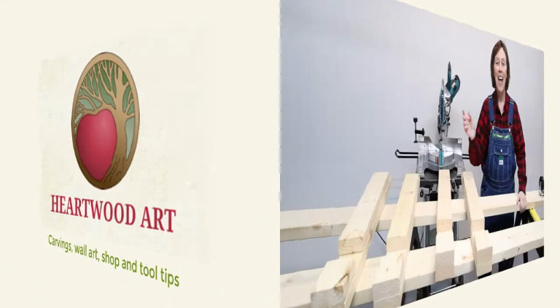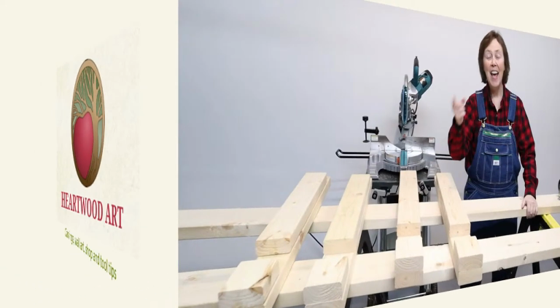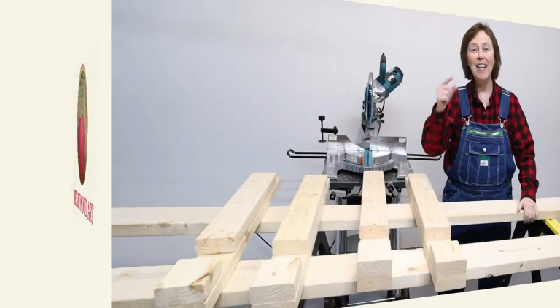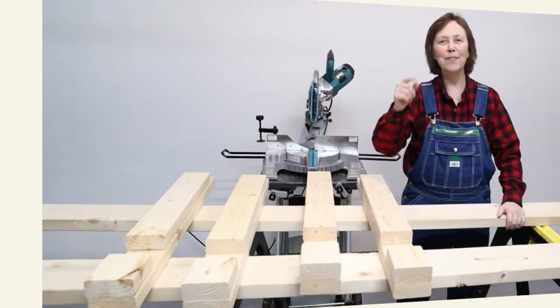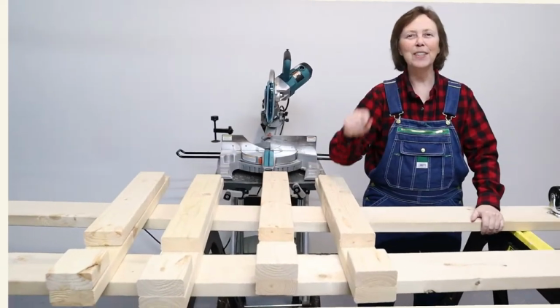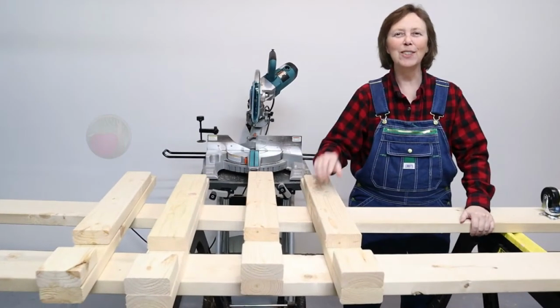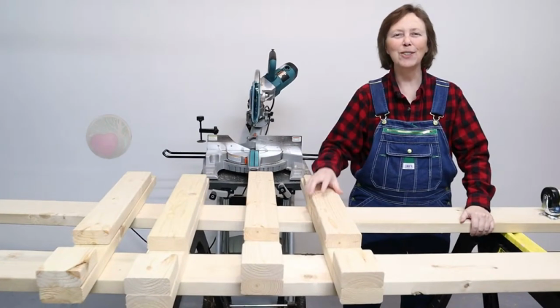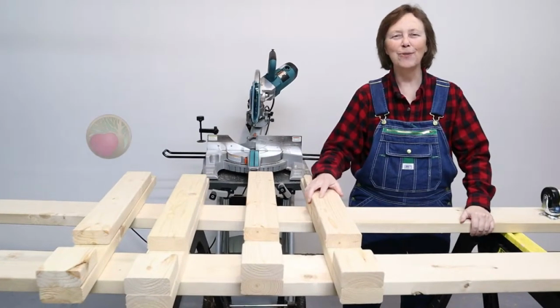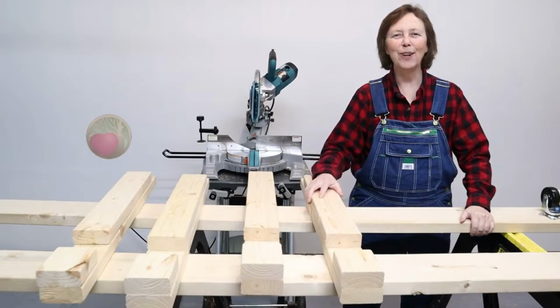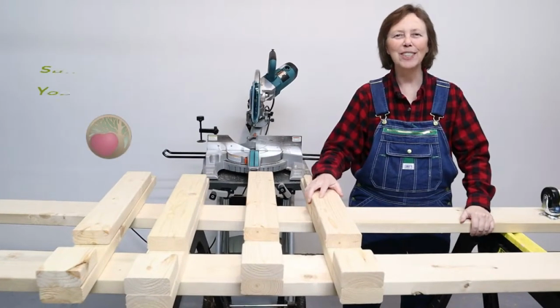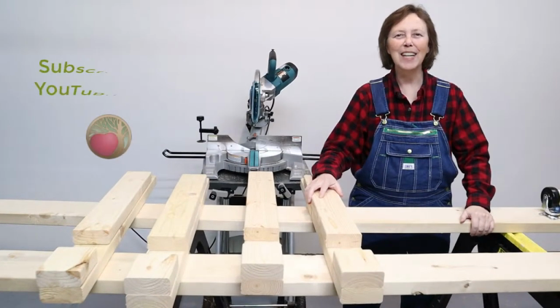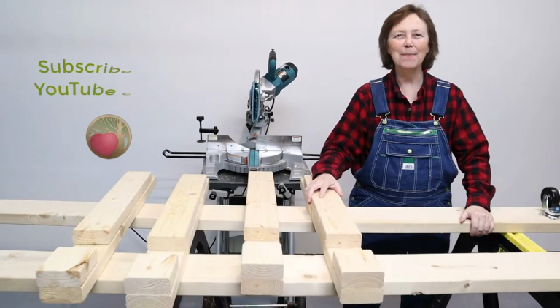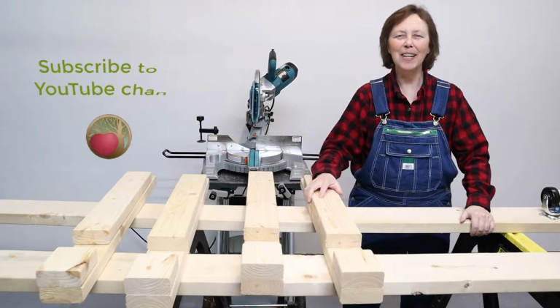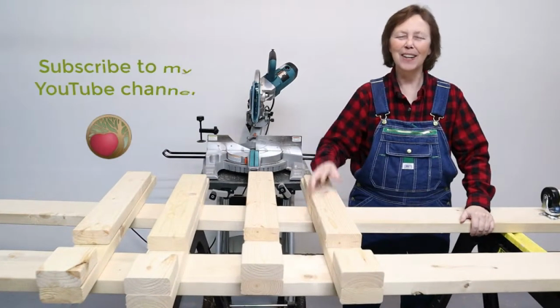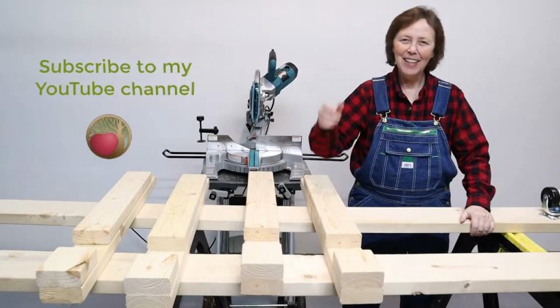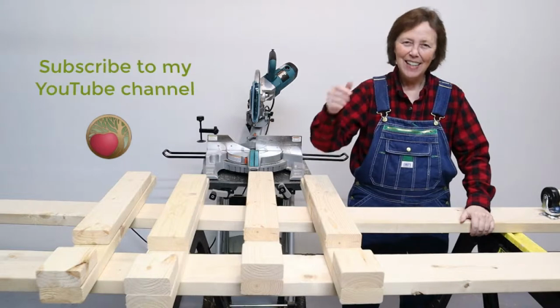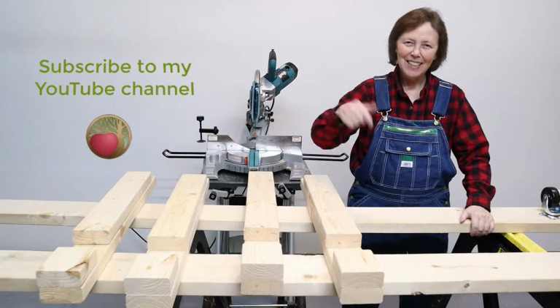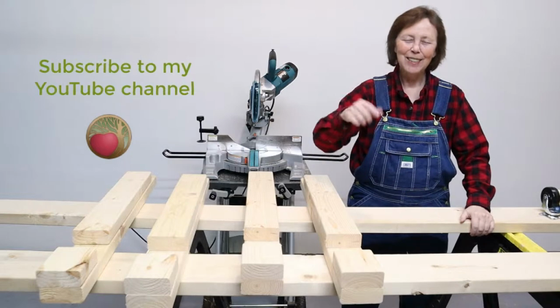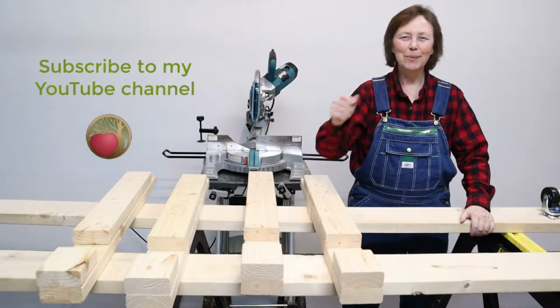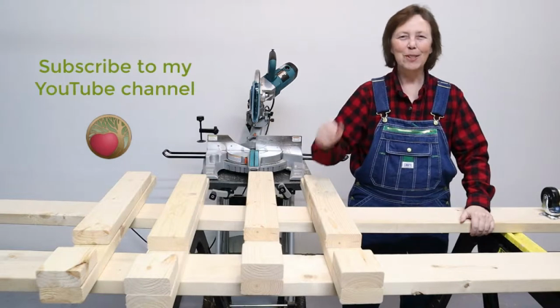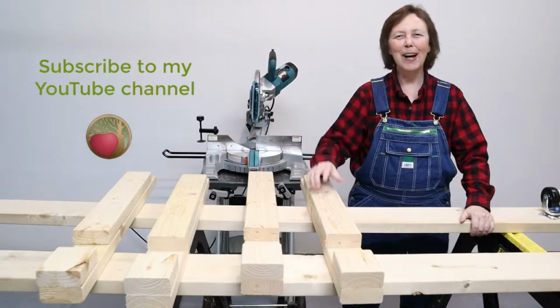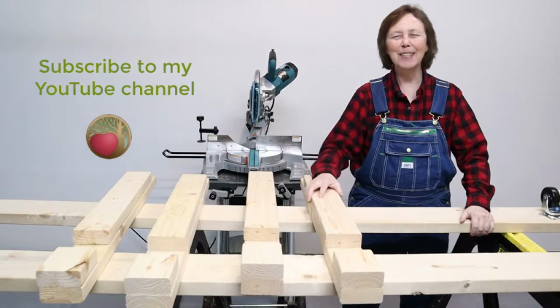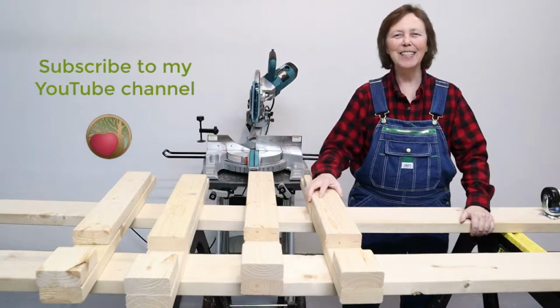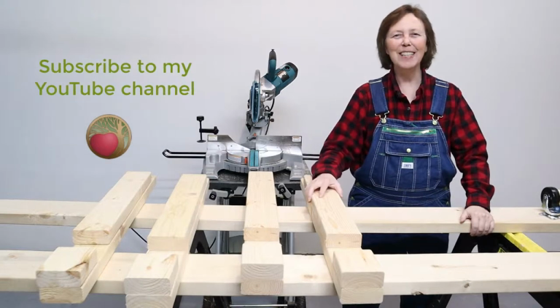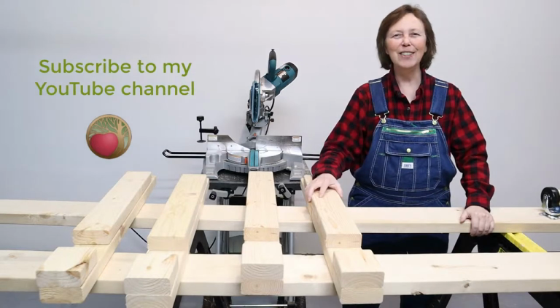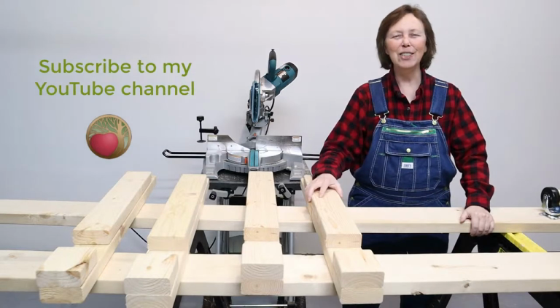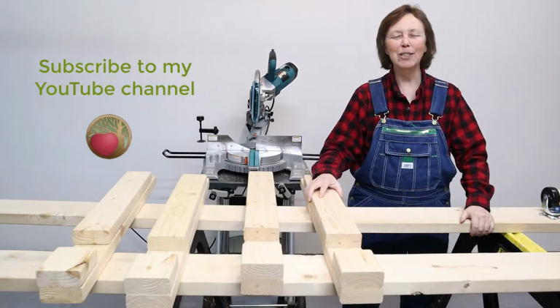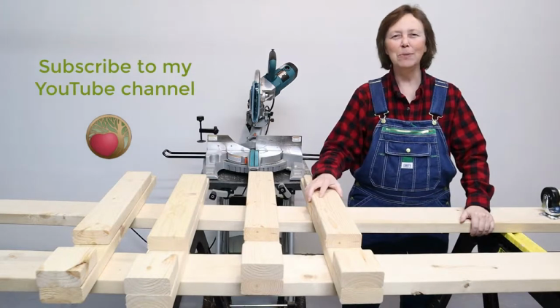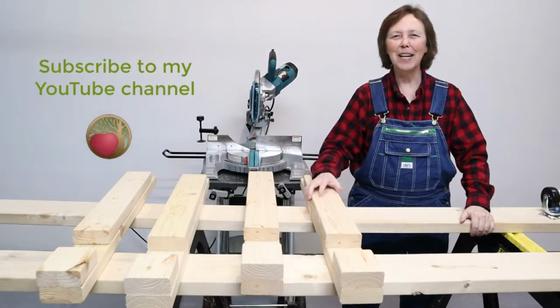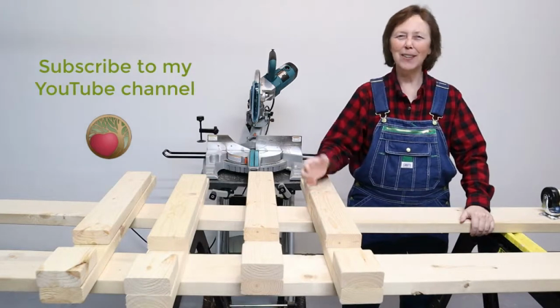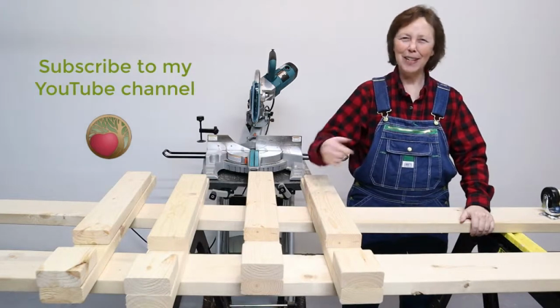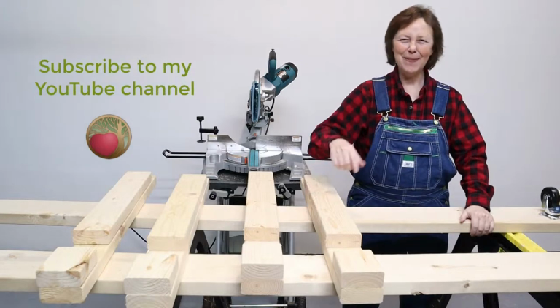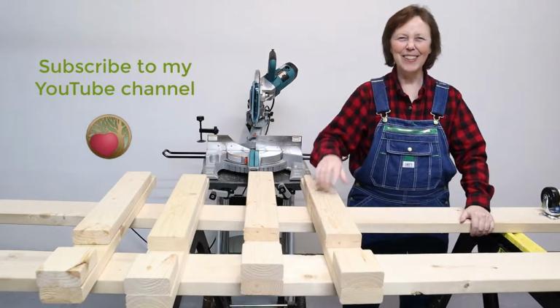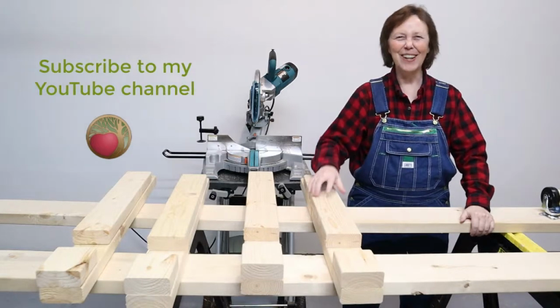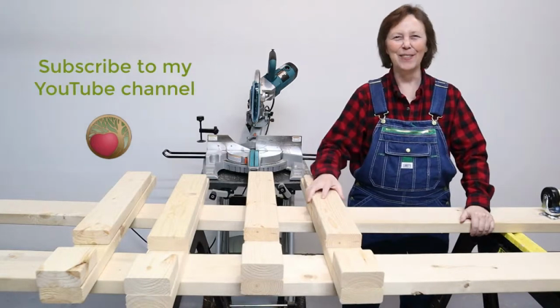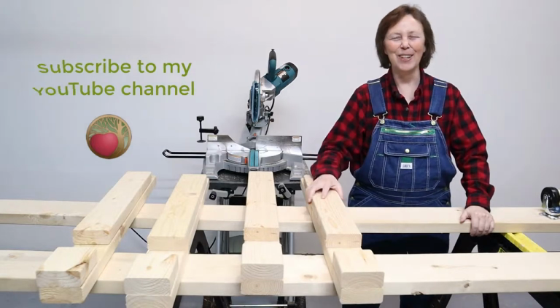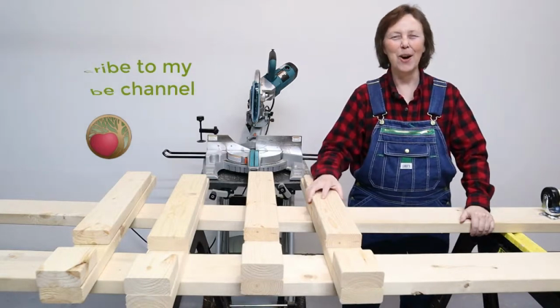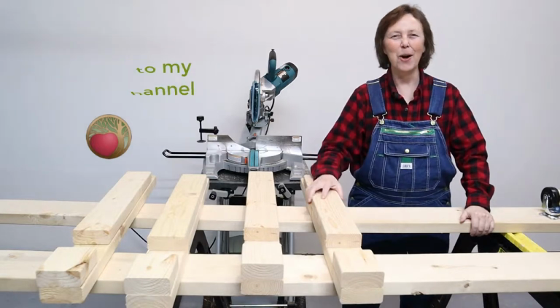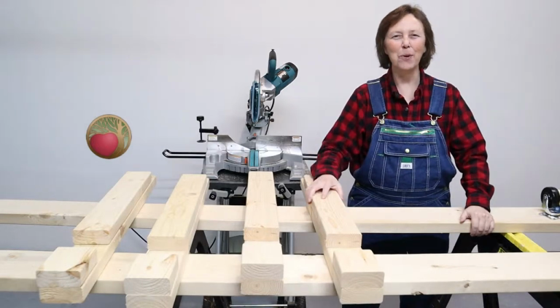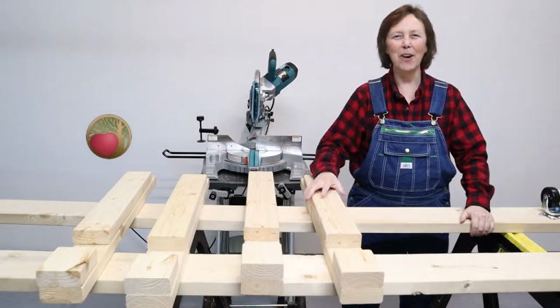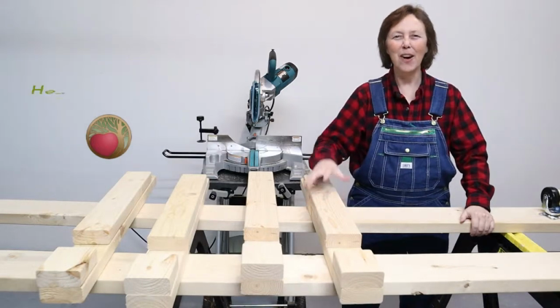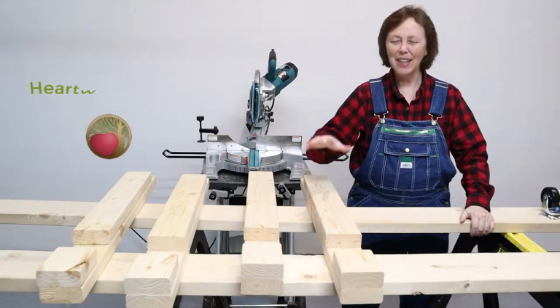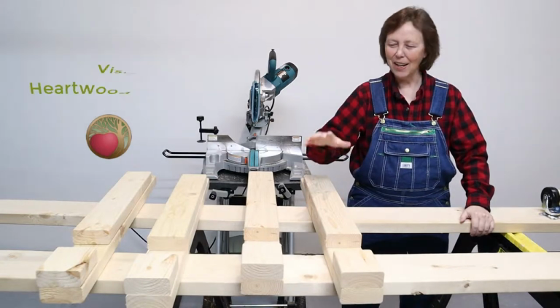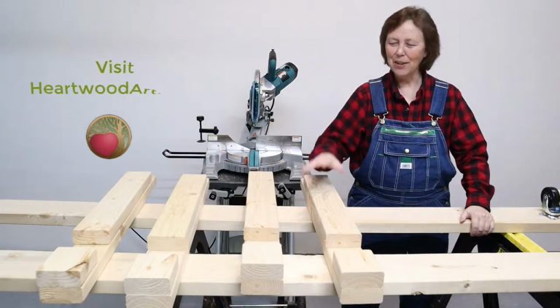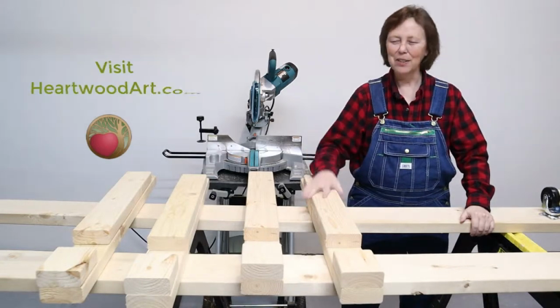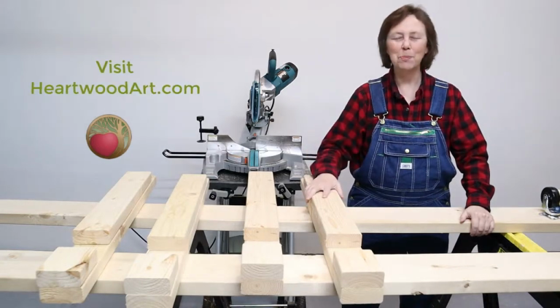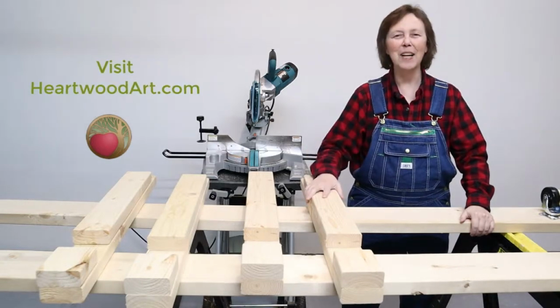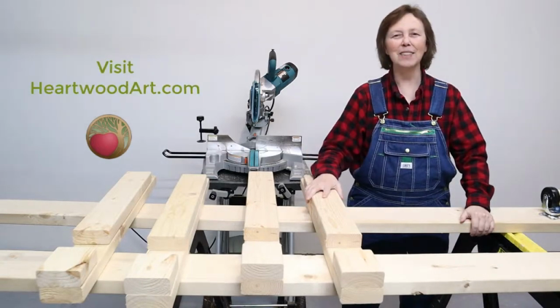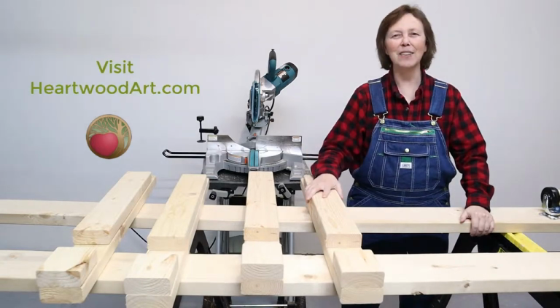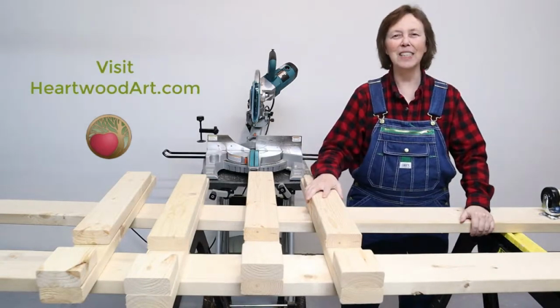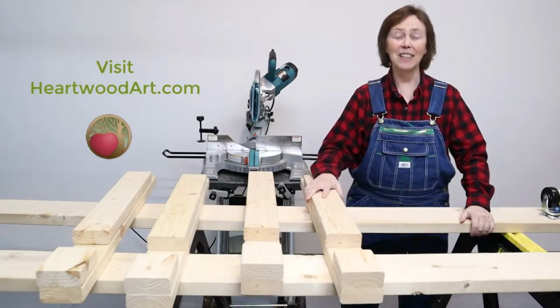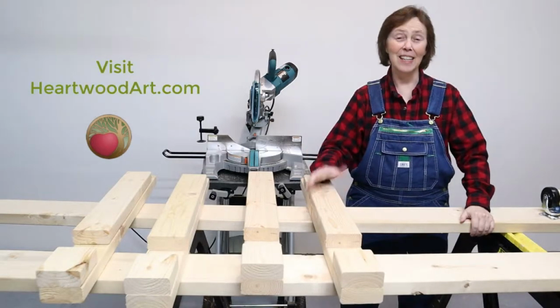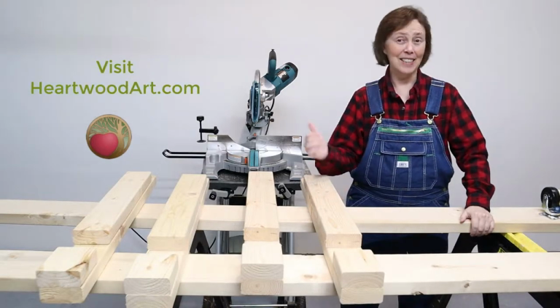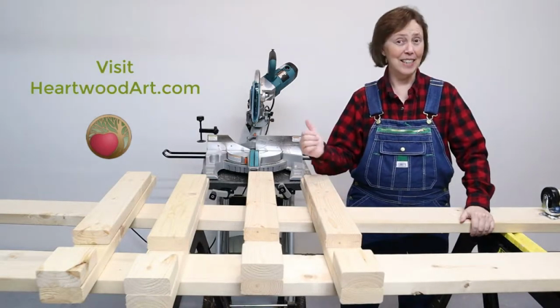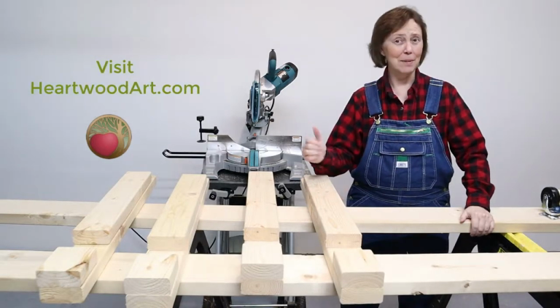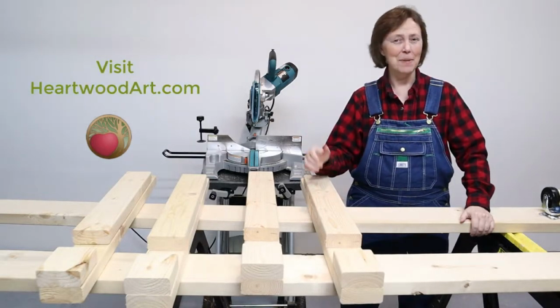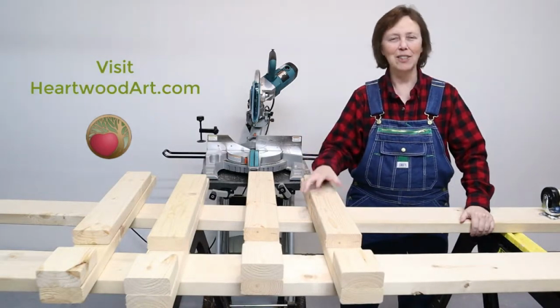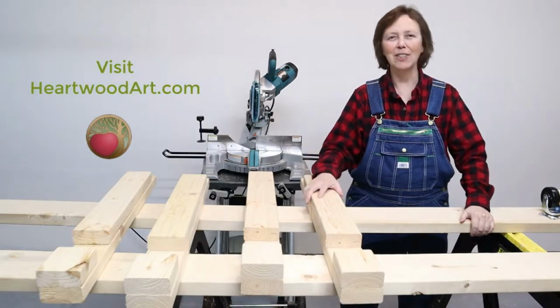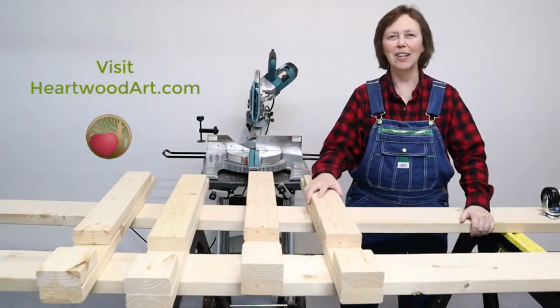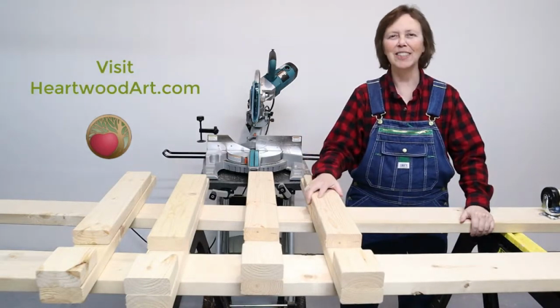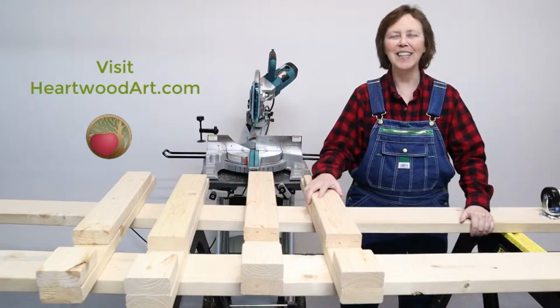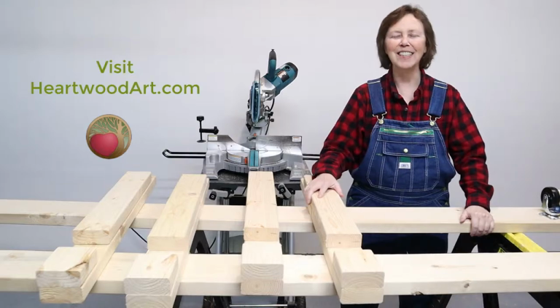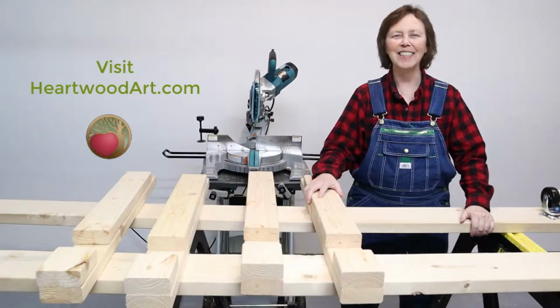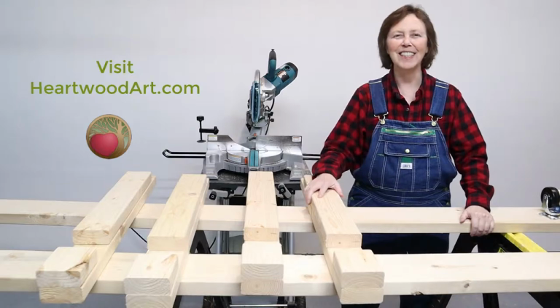If this is your first time here, subscribe to the YouTube channel. Come on over to Heartwood Art and get all the specs on these legs and the miter saw station.